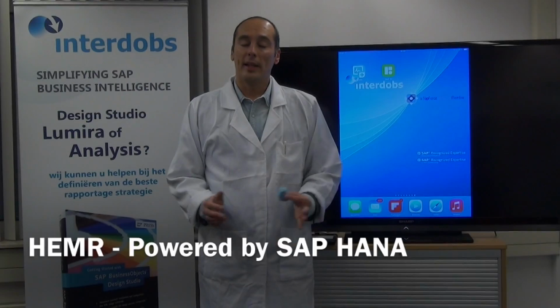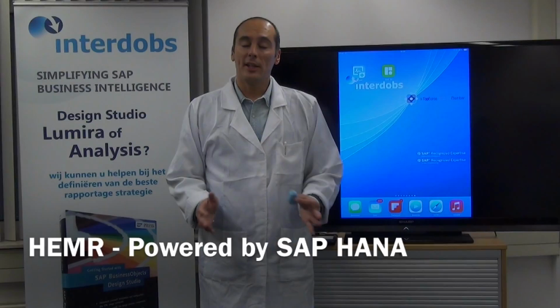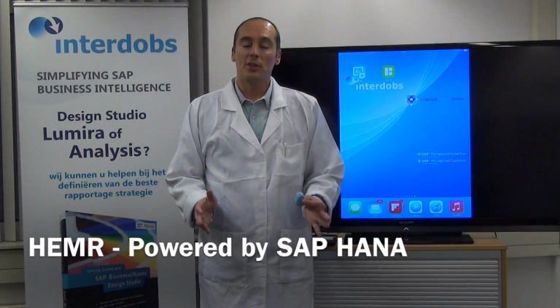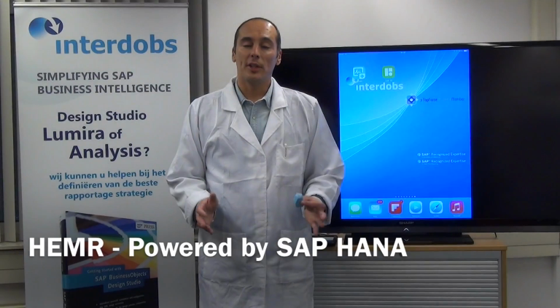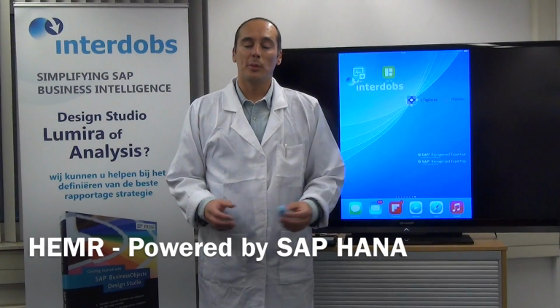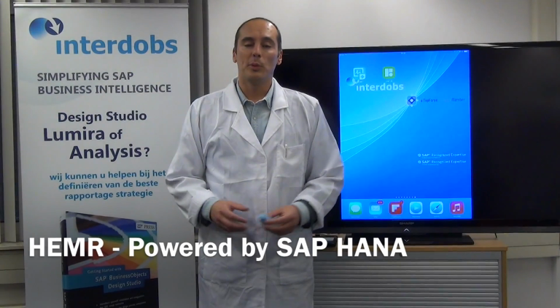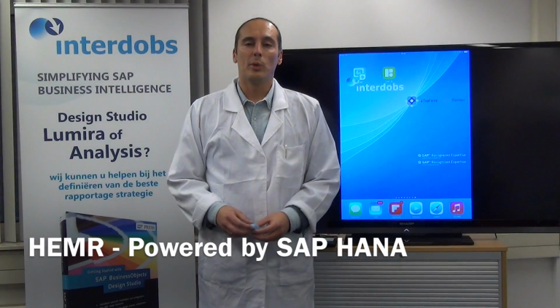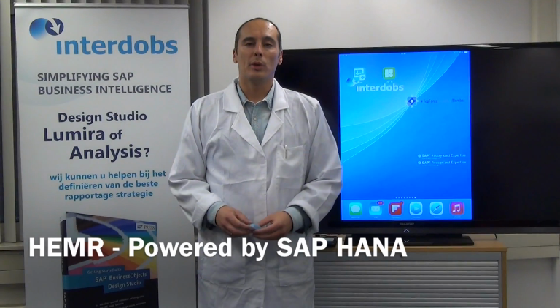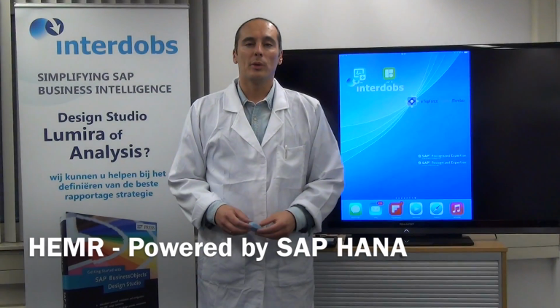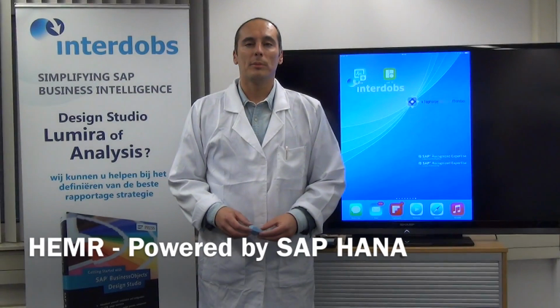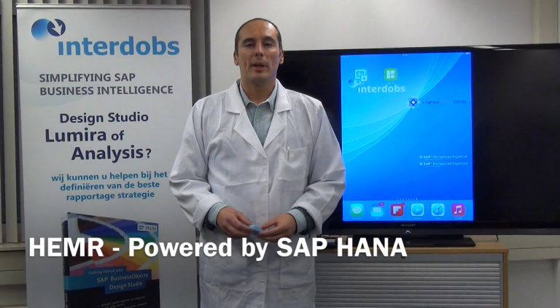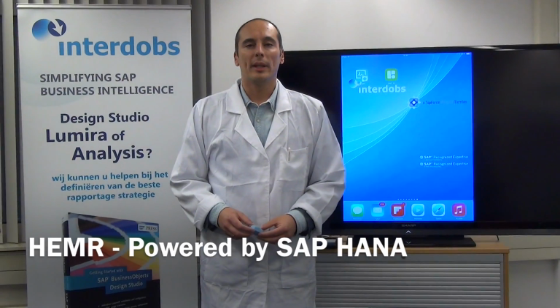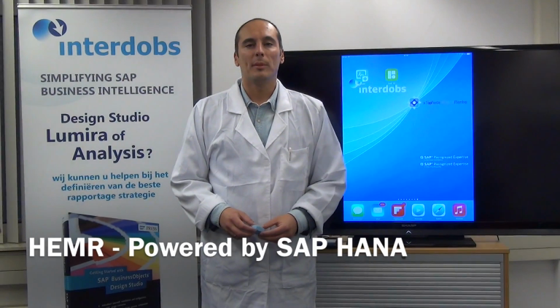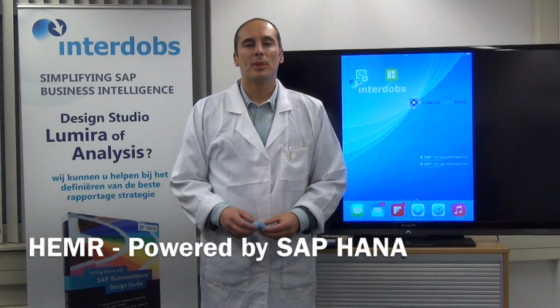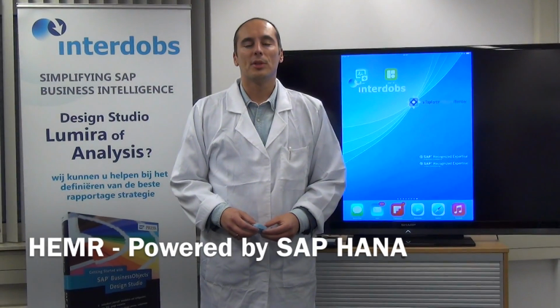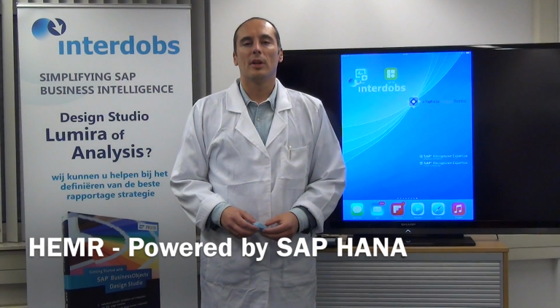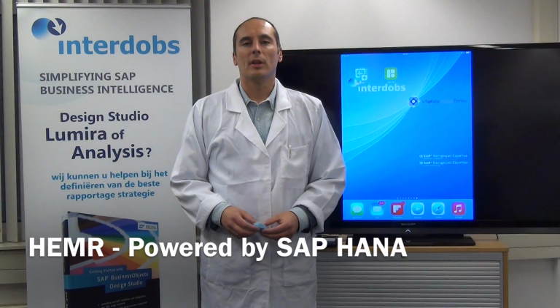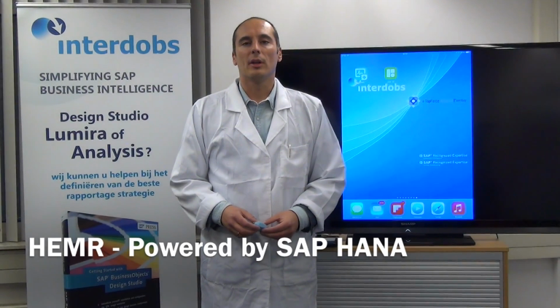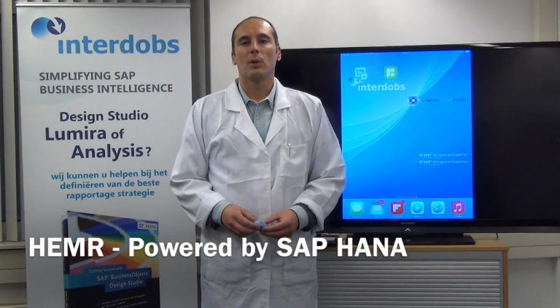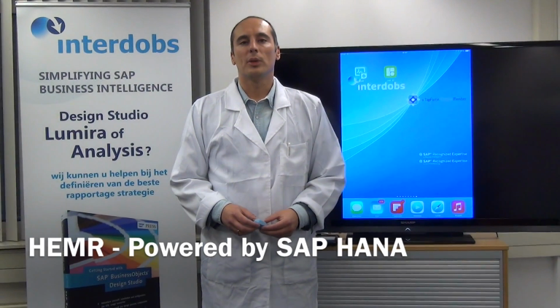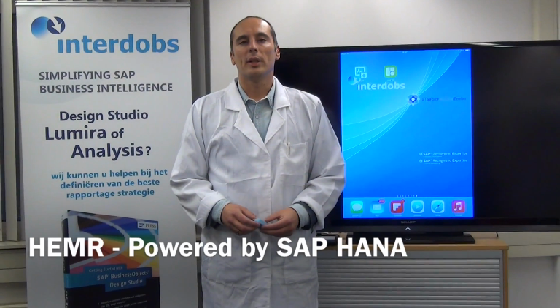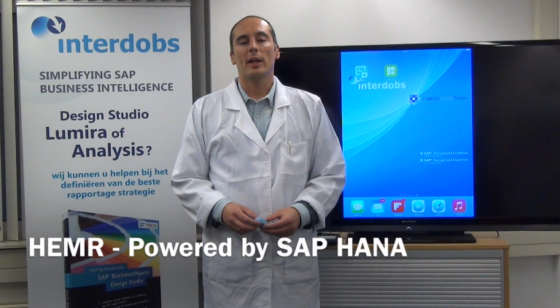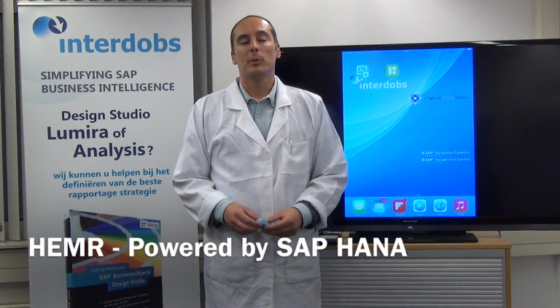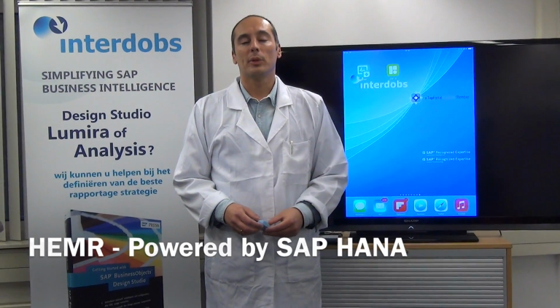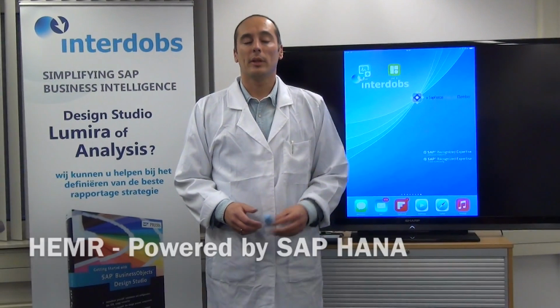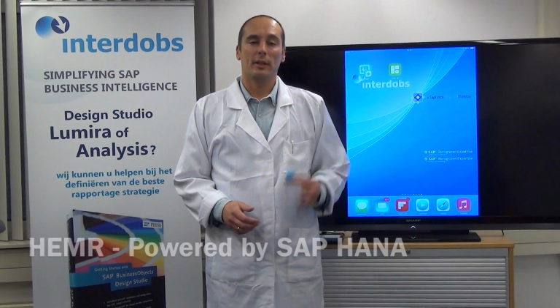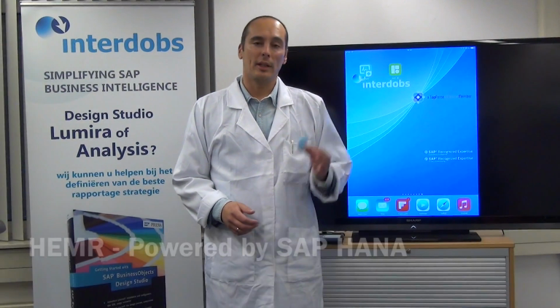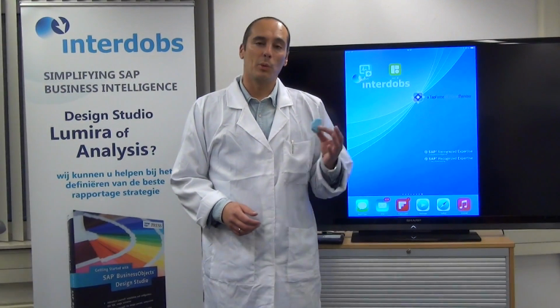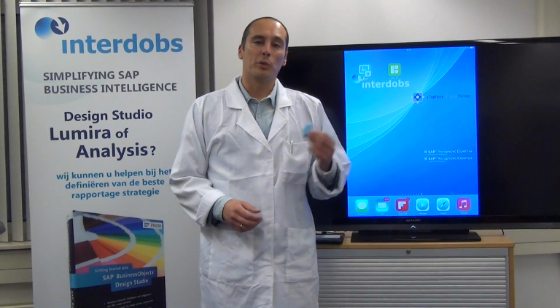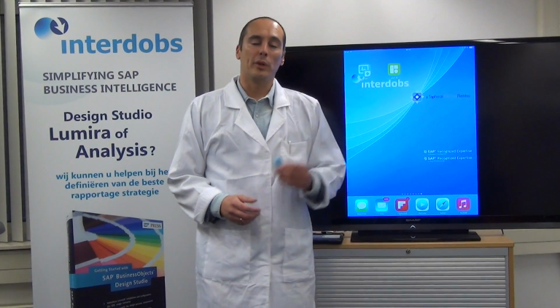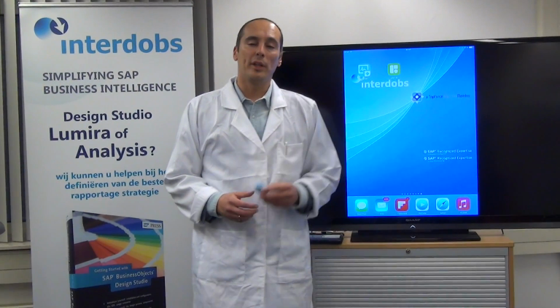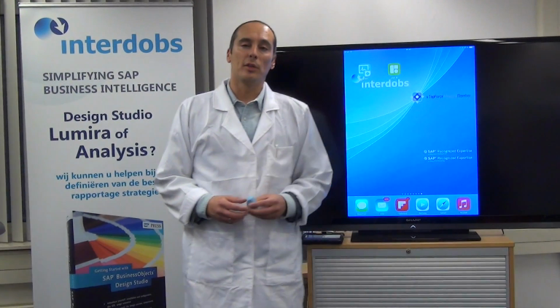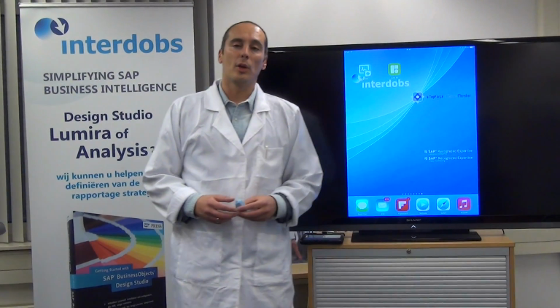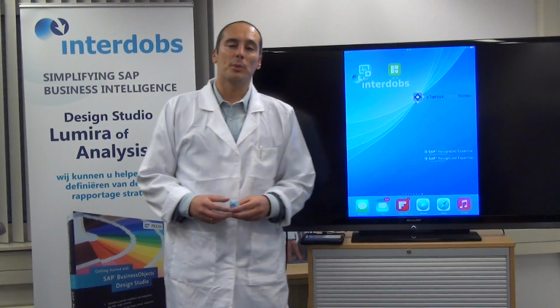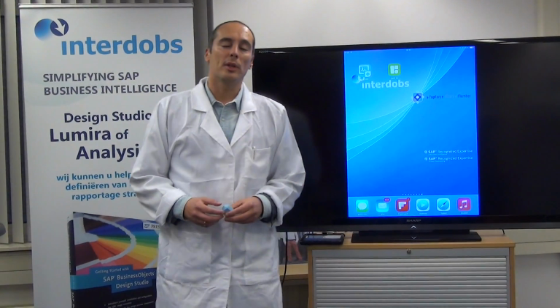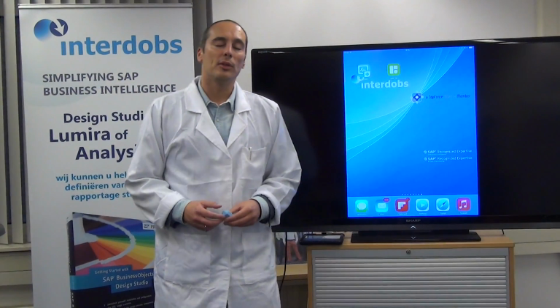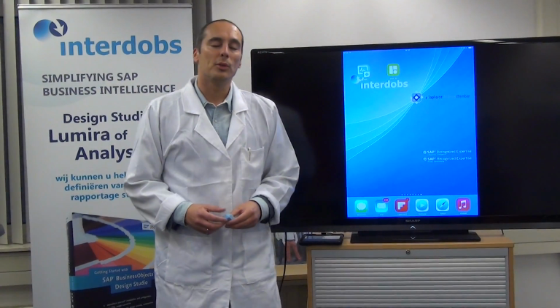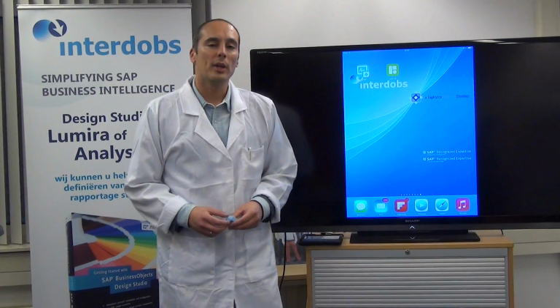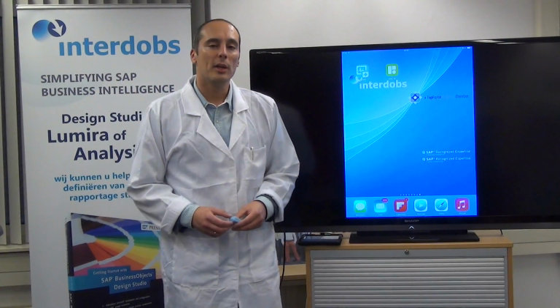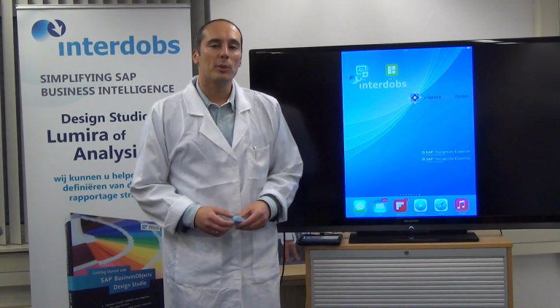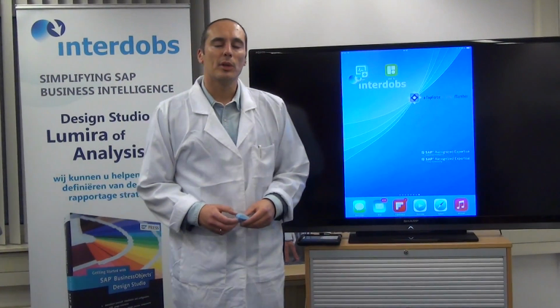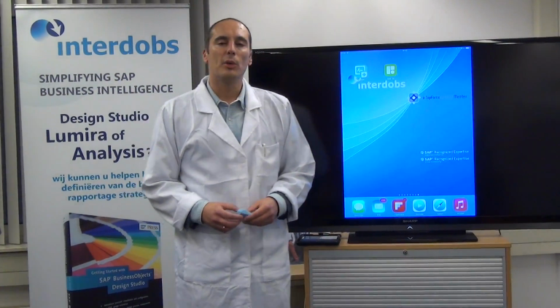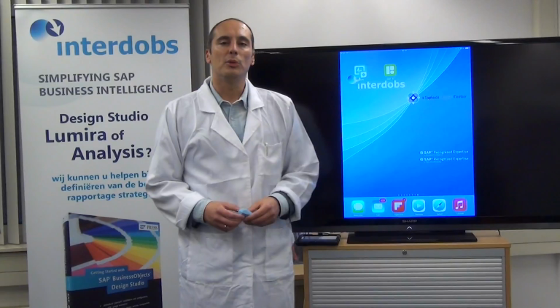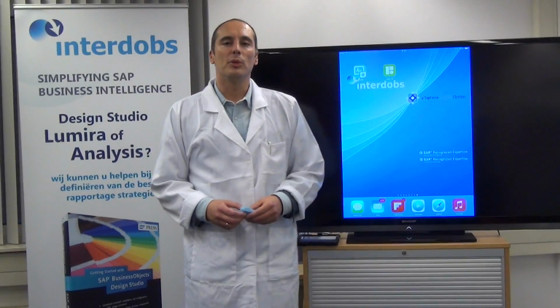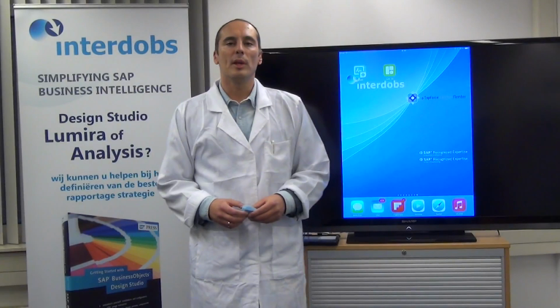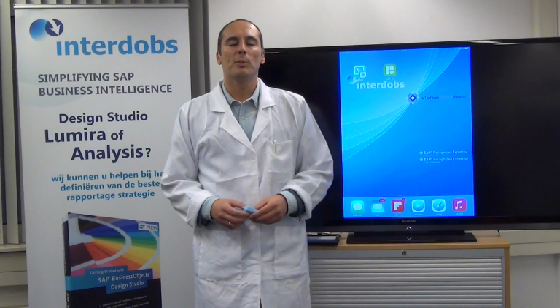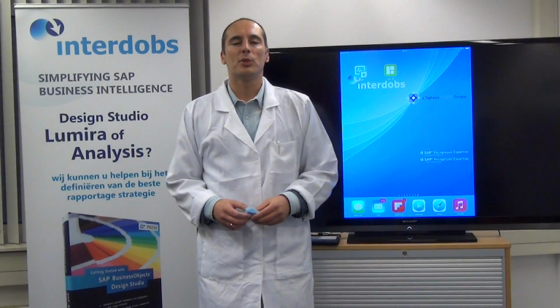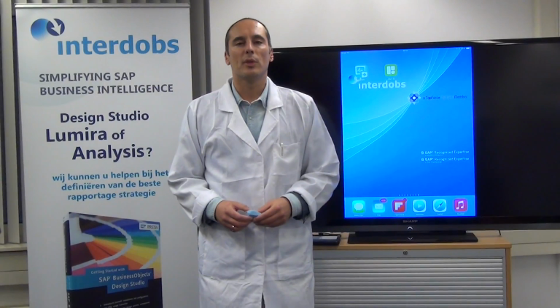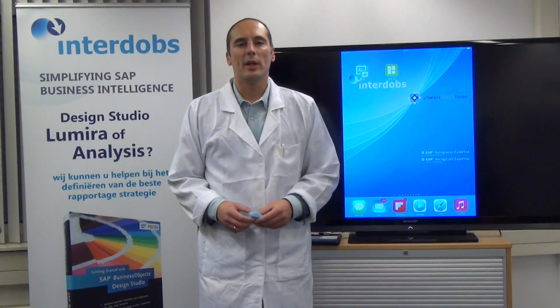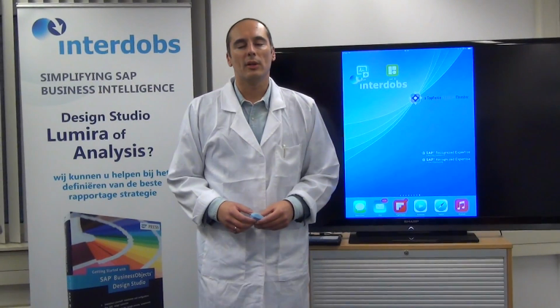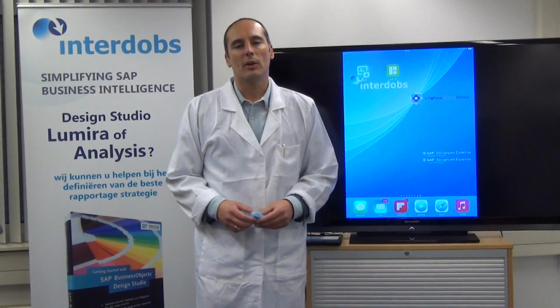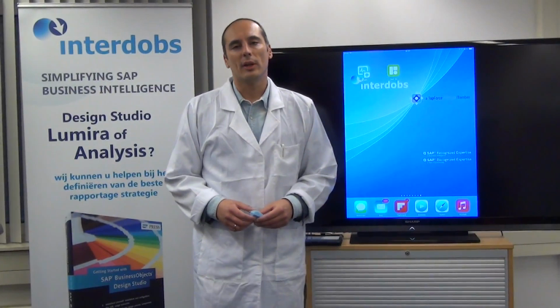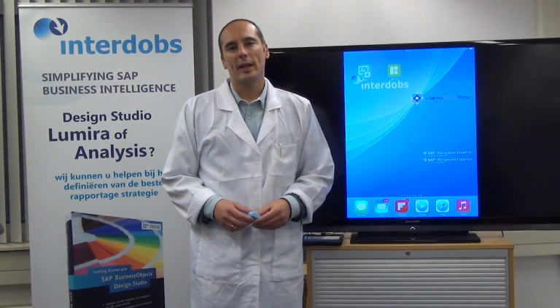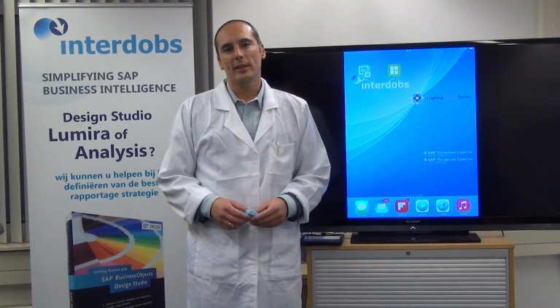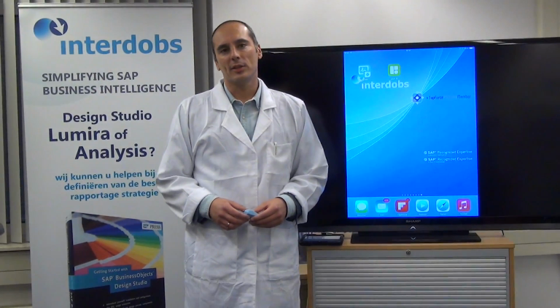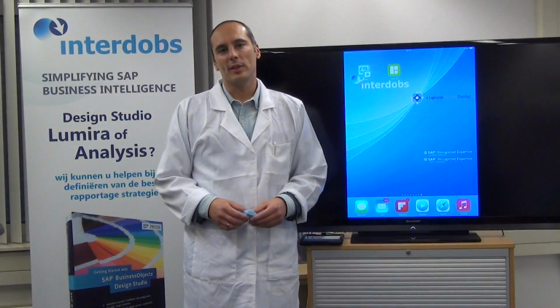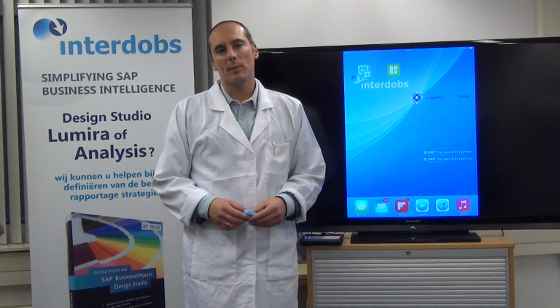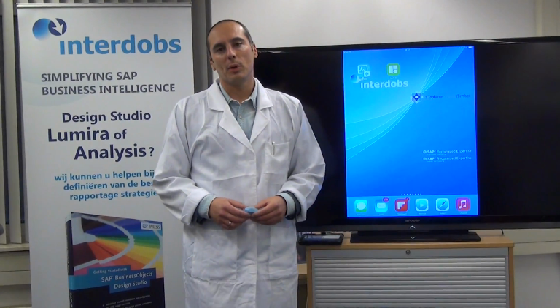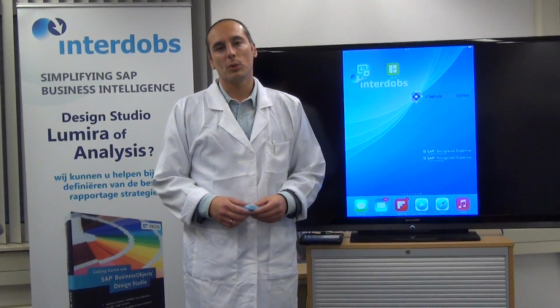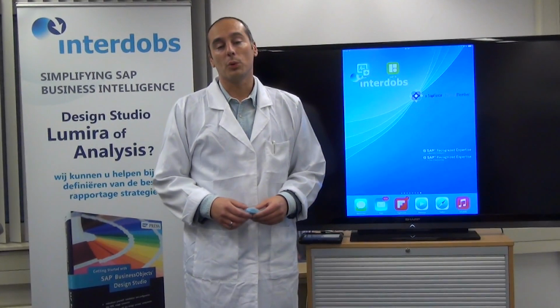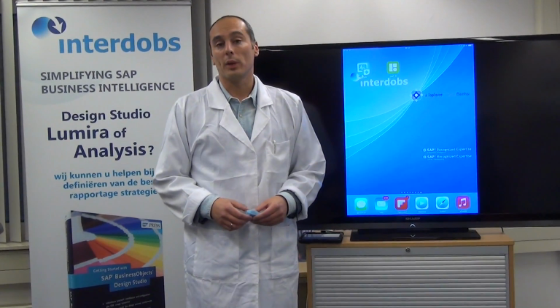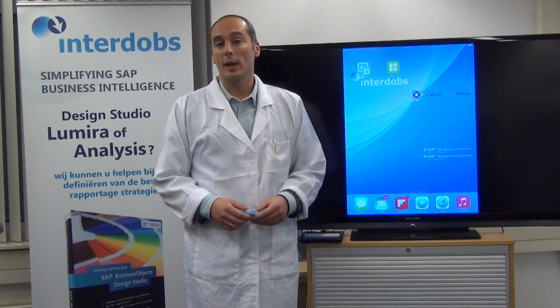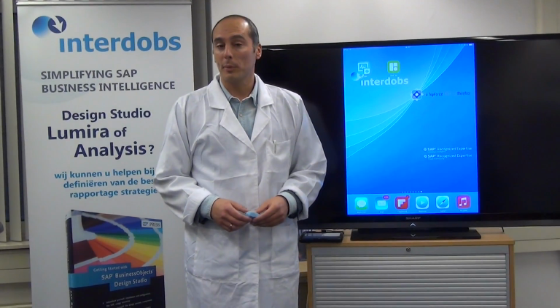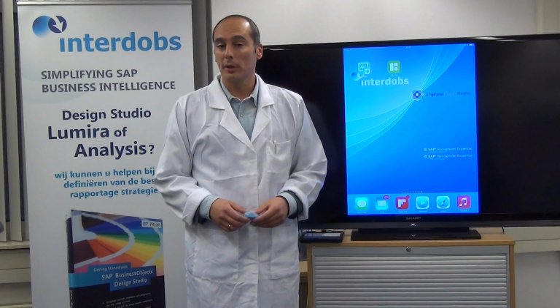Ladies and gentlemen, welcome! My name is Ronald Knuiberg and I work for InterDops. Today we are going to demonstrate our latest demo called Hammer.